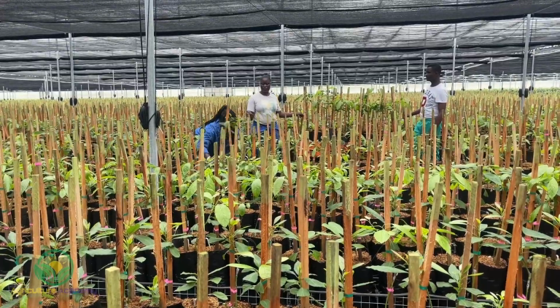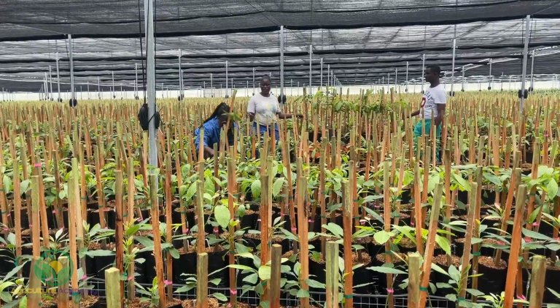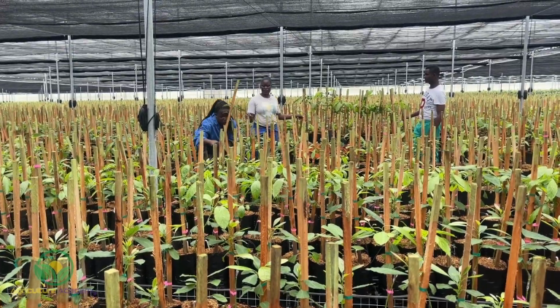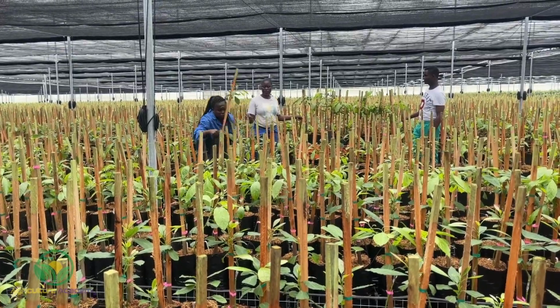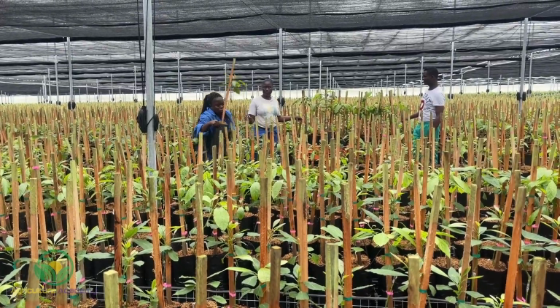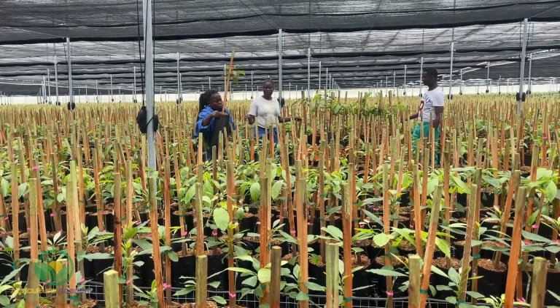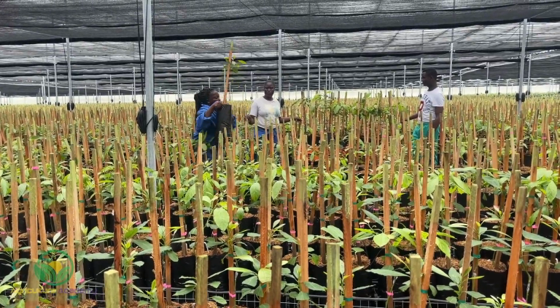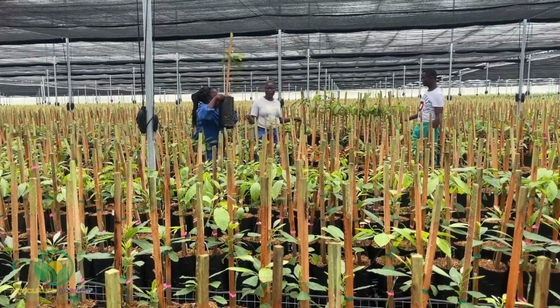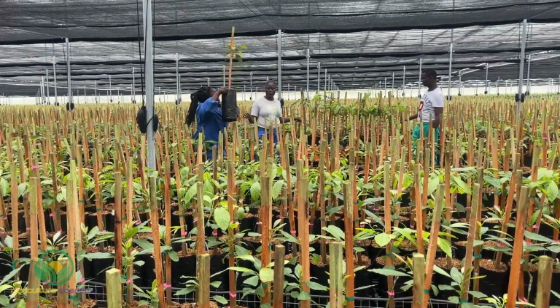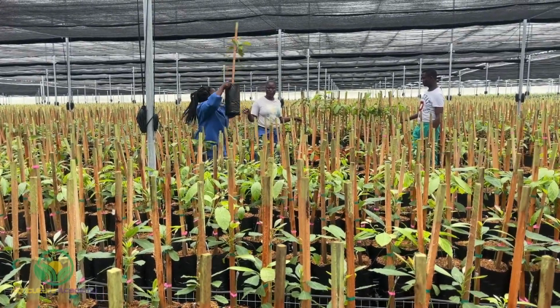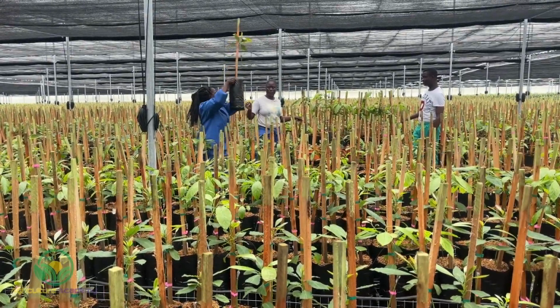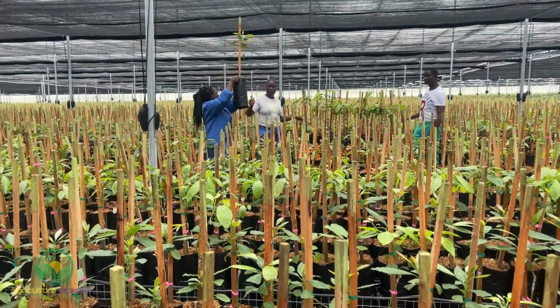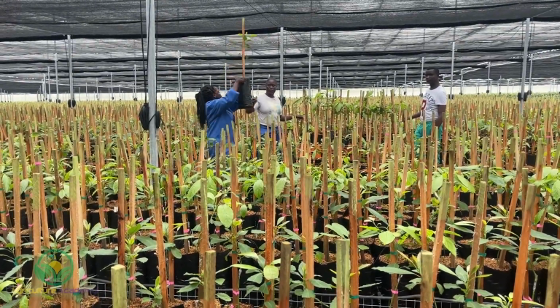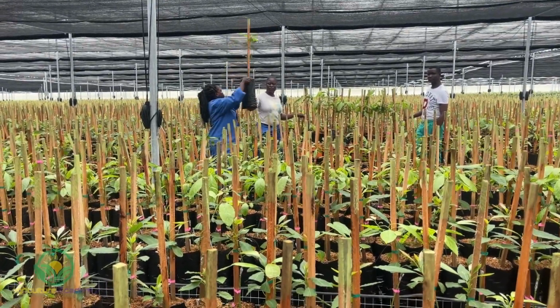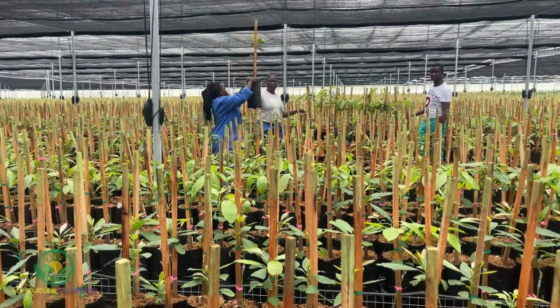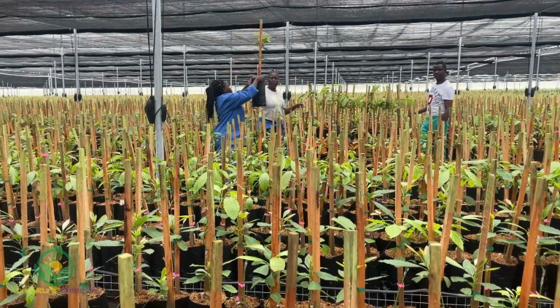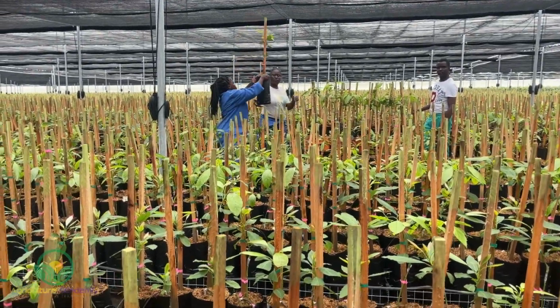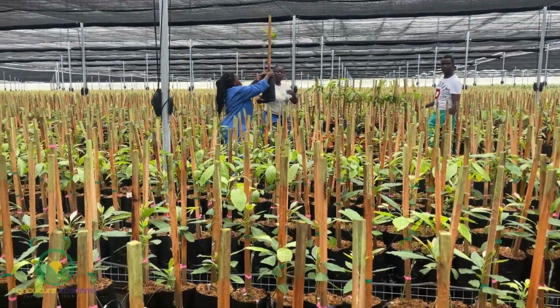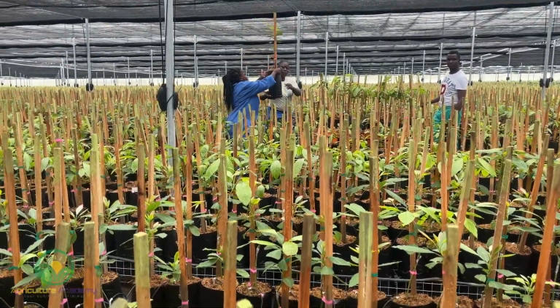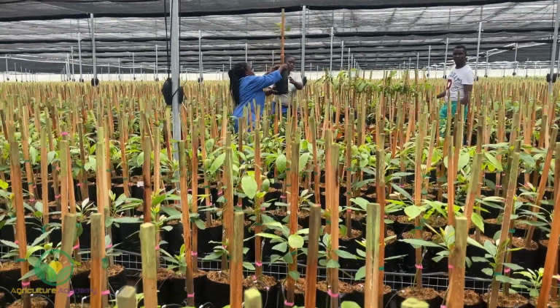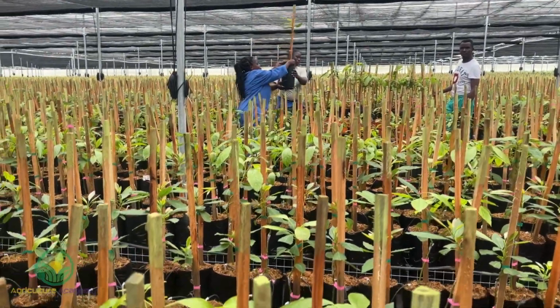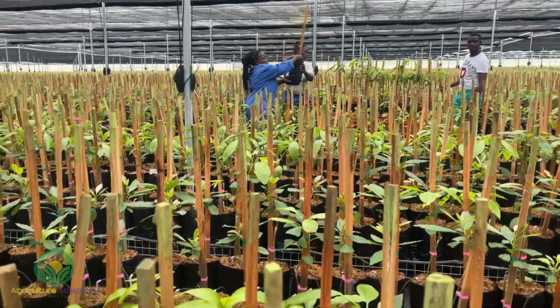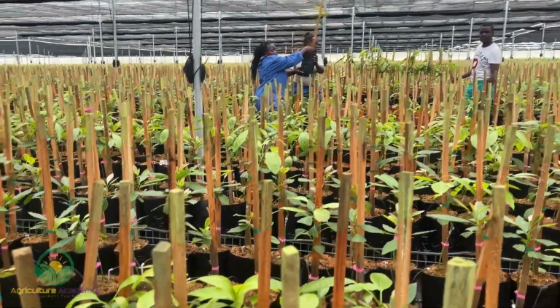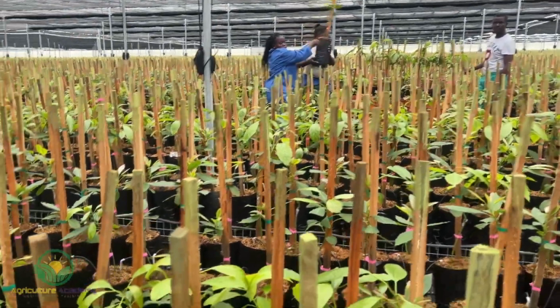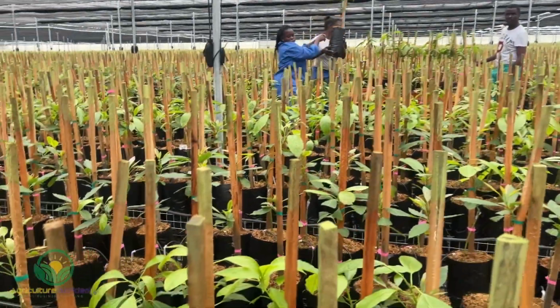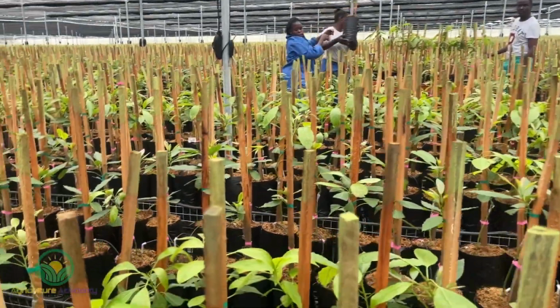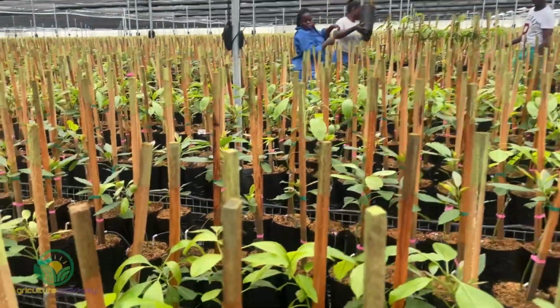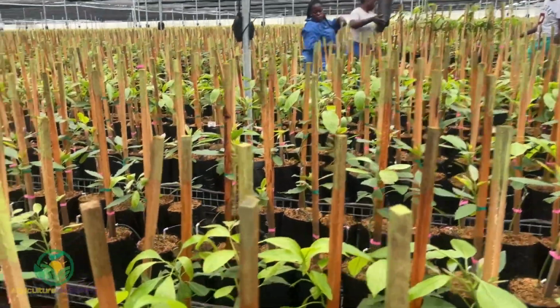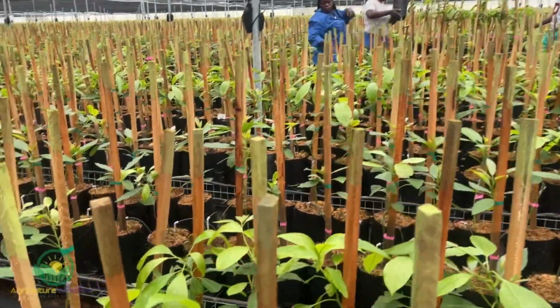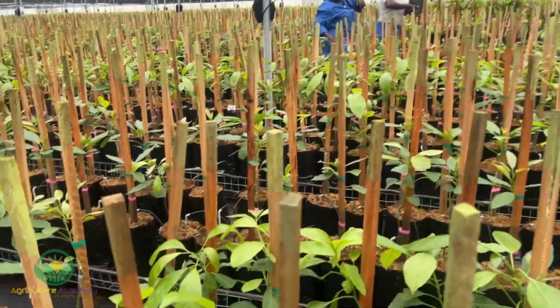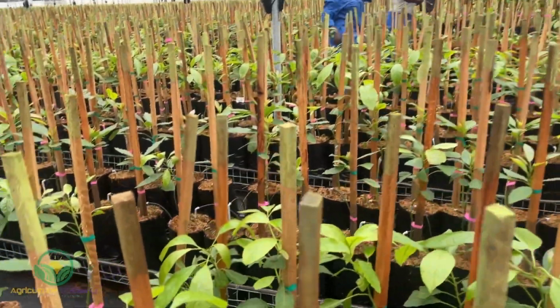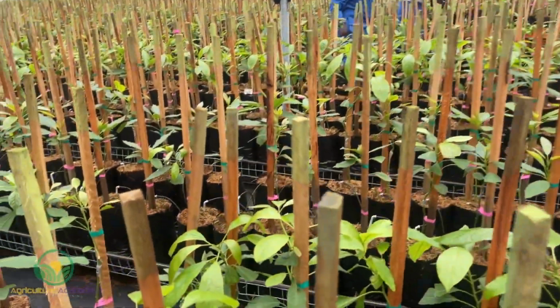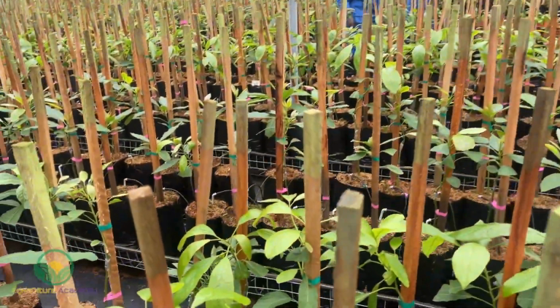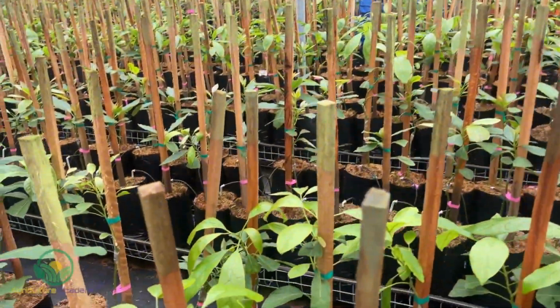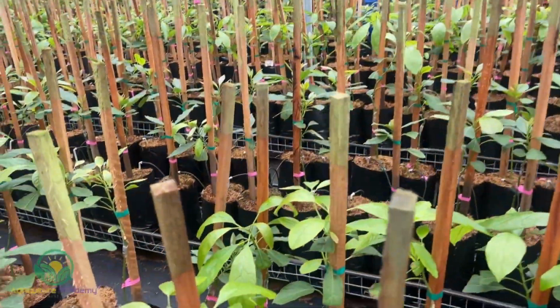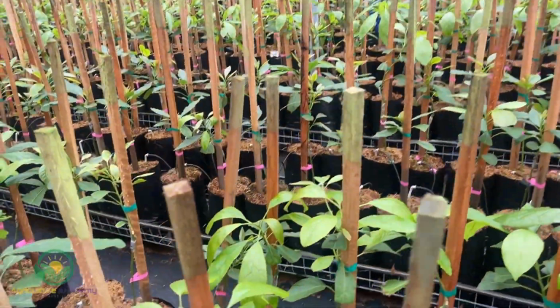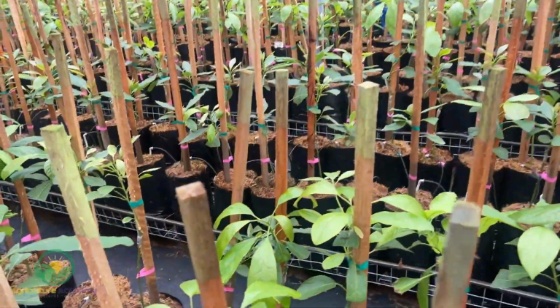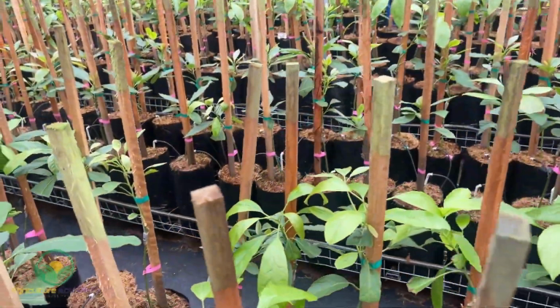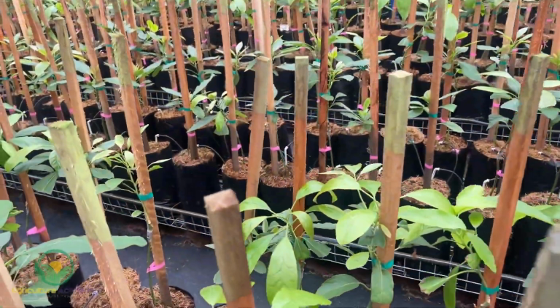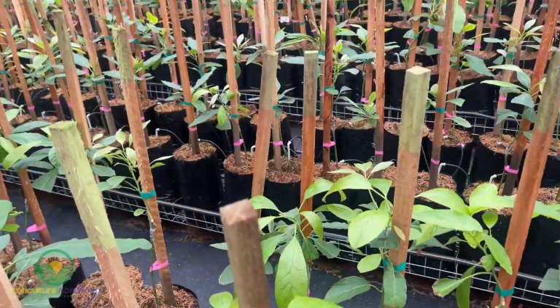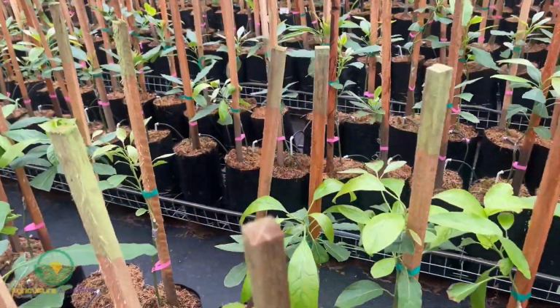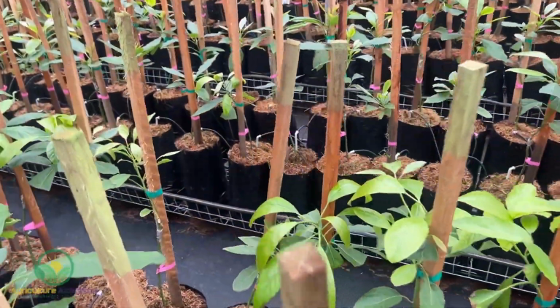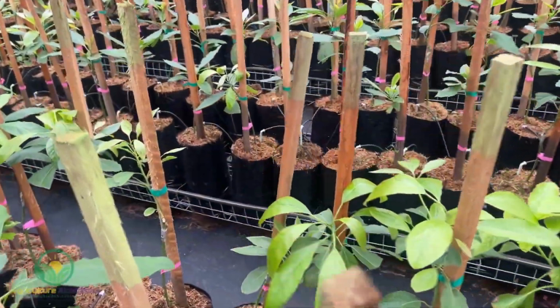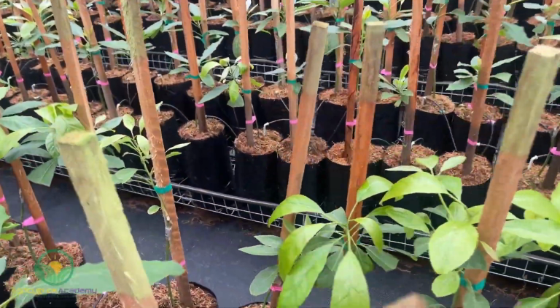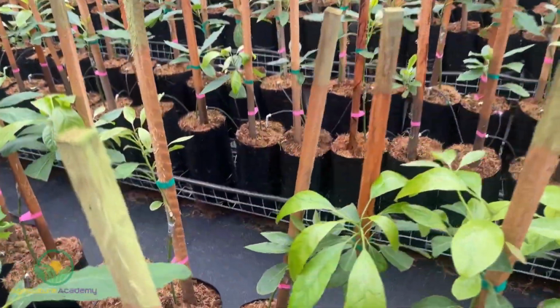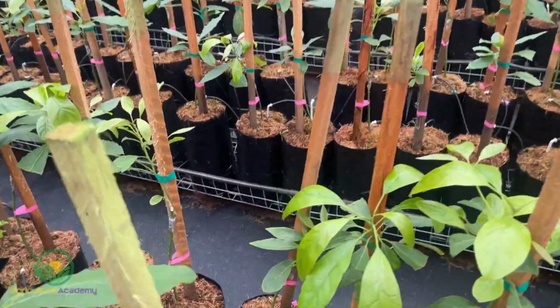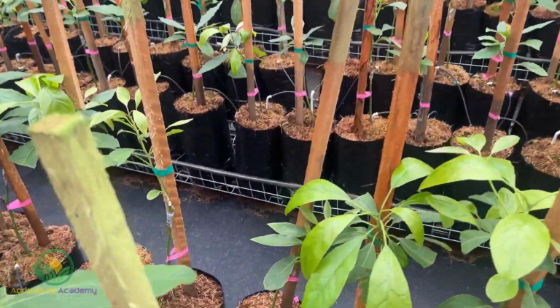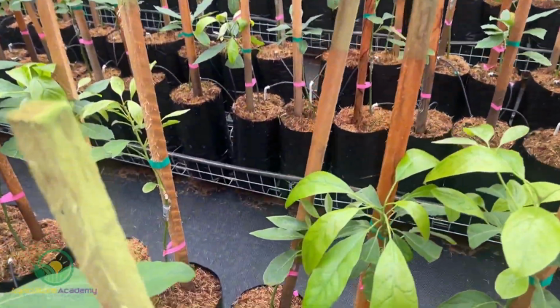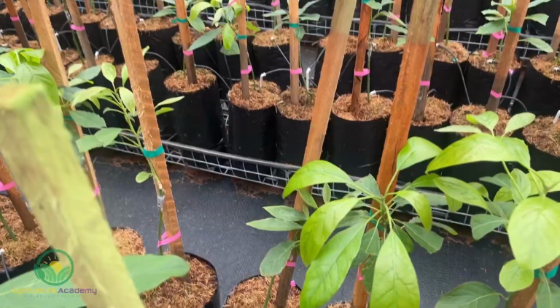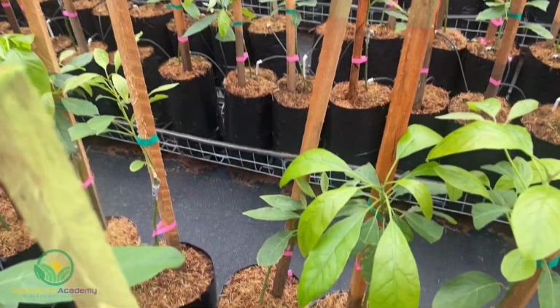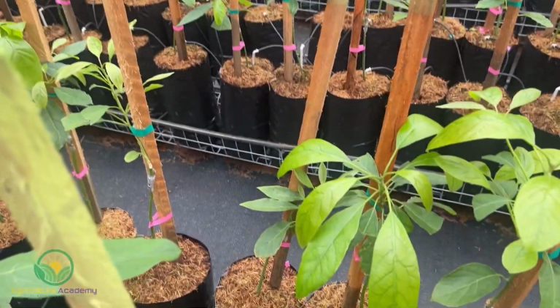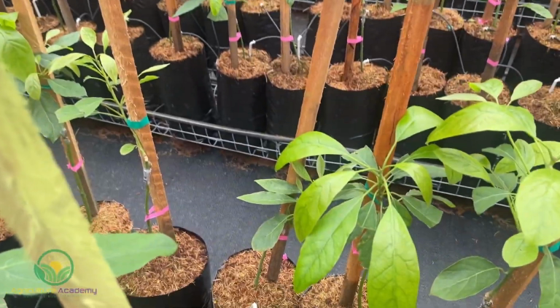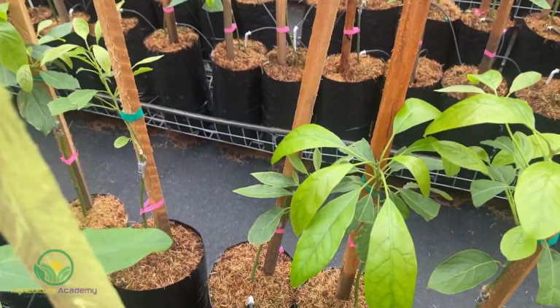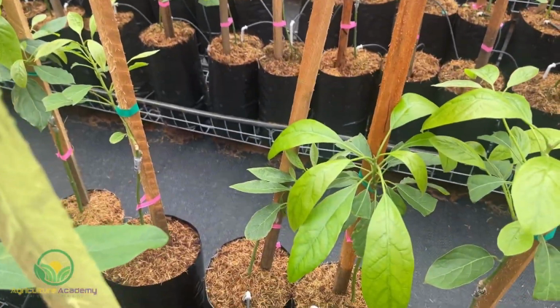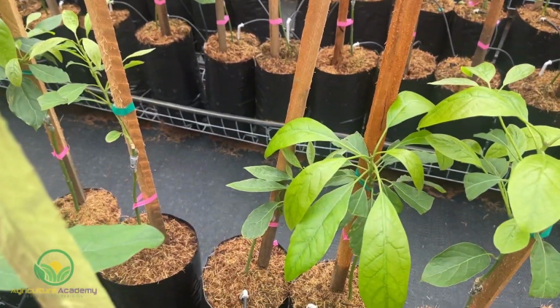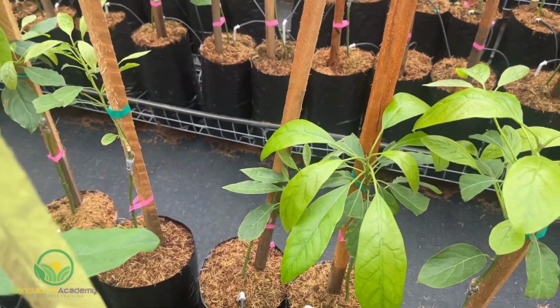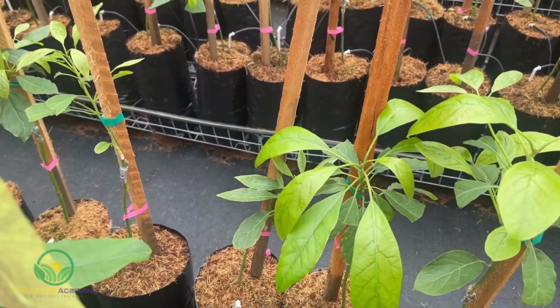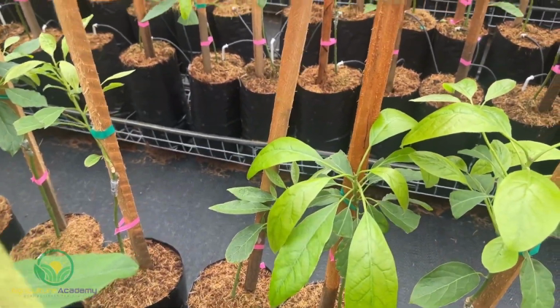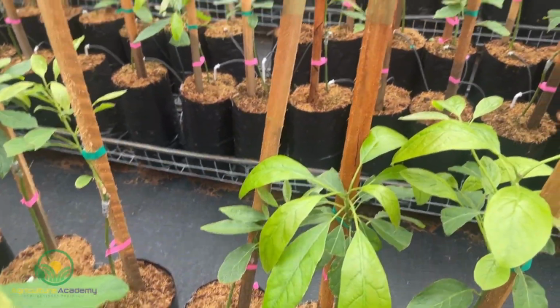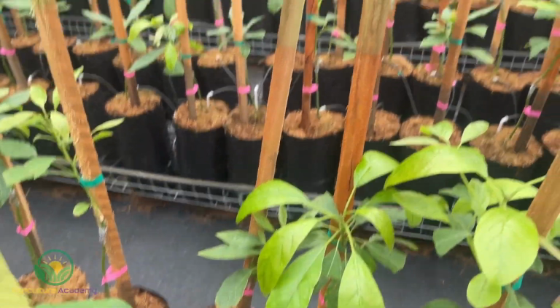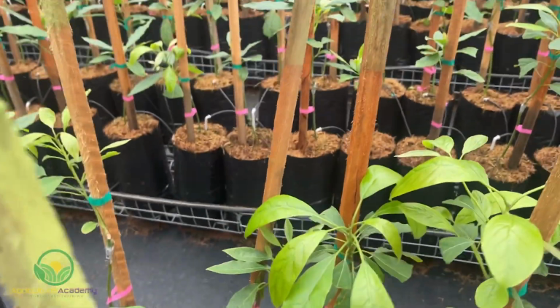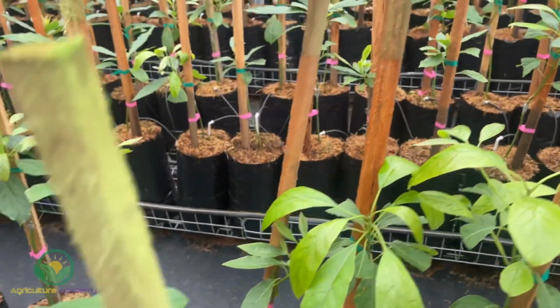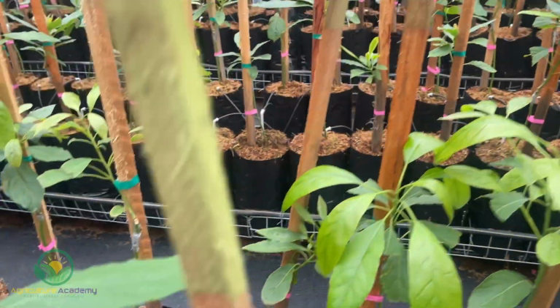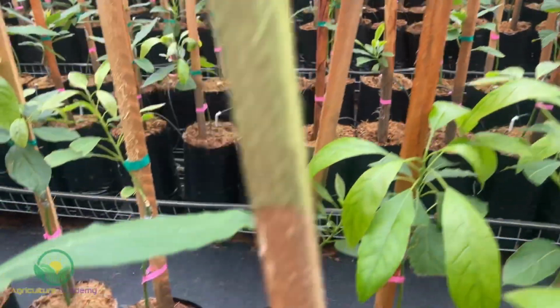From here, trees will be sent all throughout the avocado producing regions of South Africa, and some are also exported to Kenya.